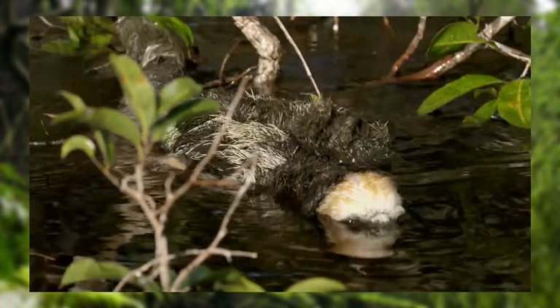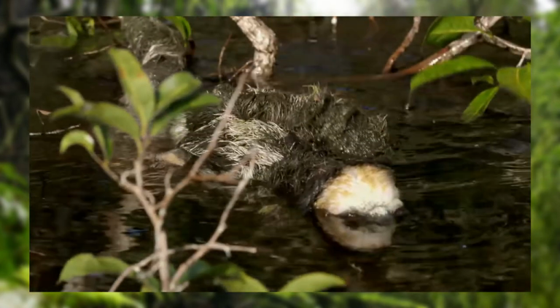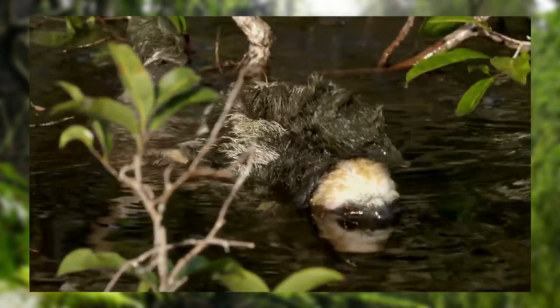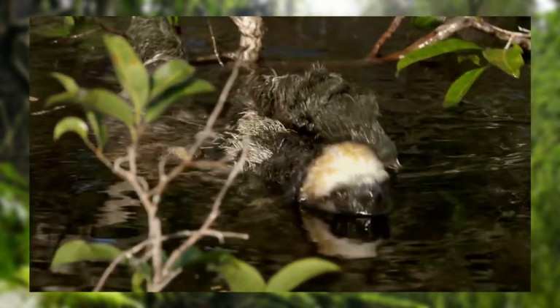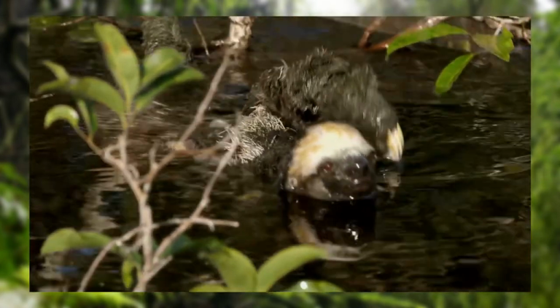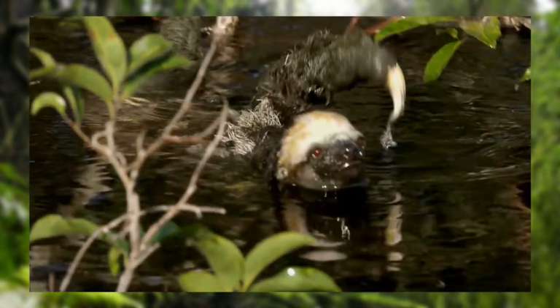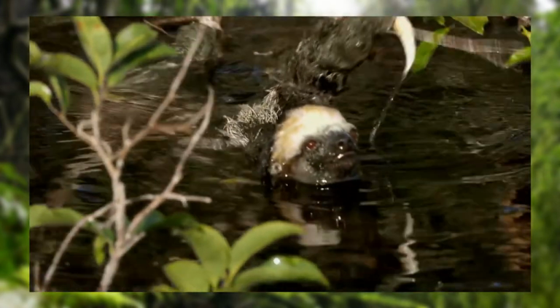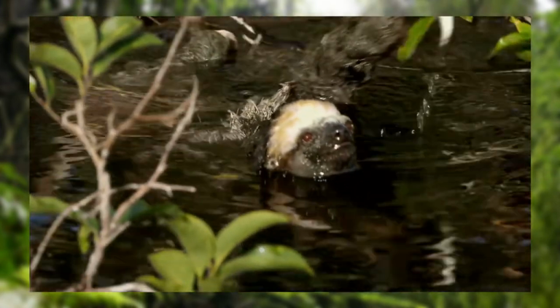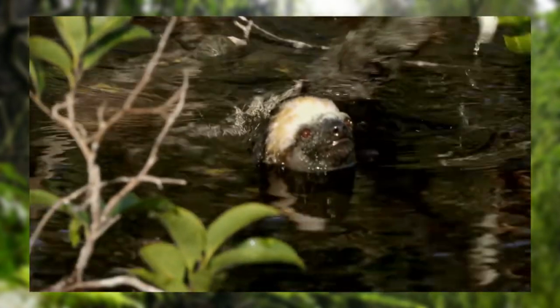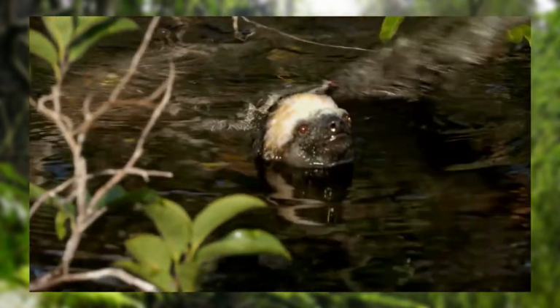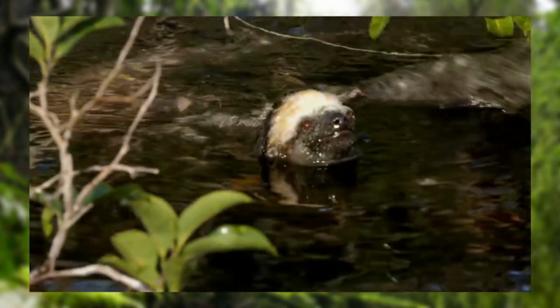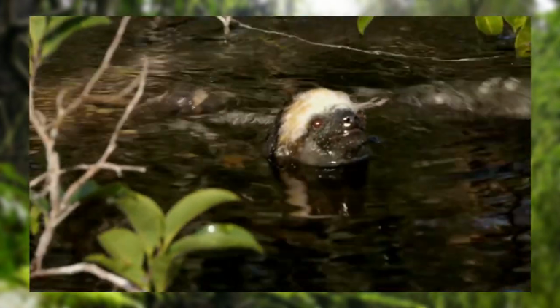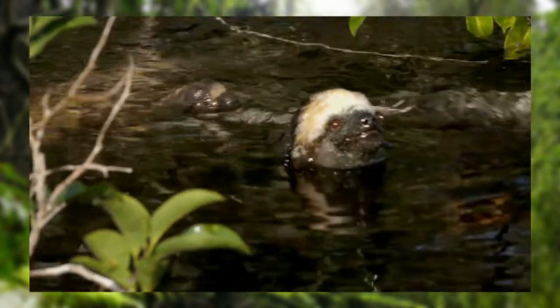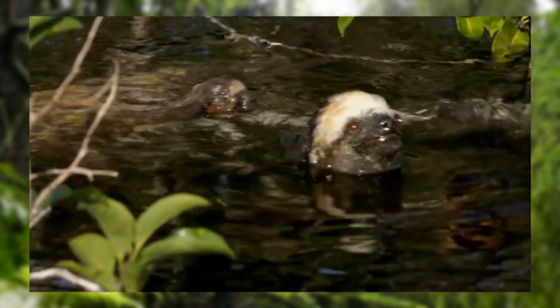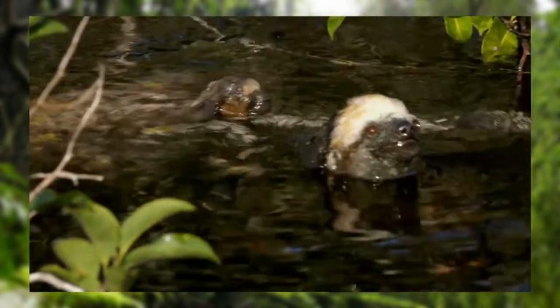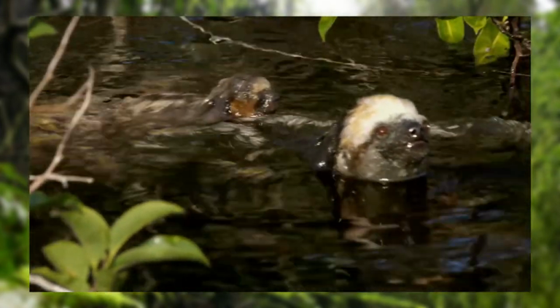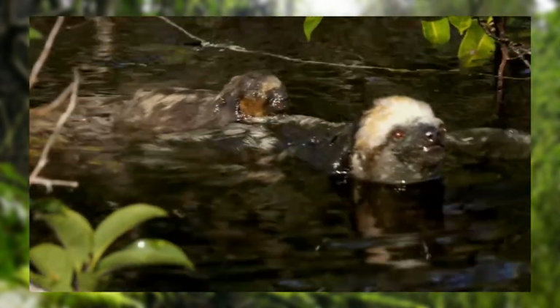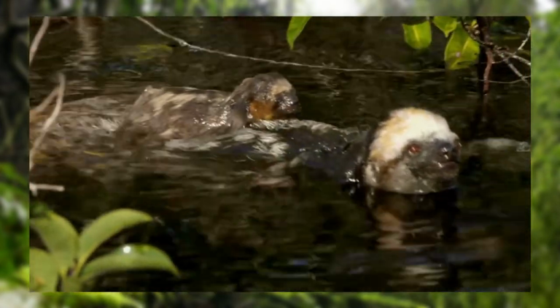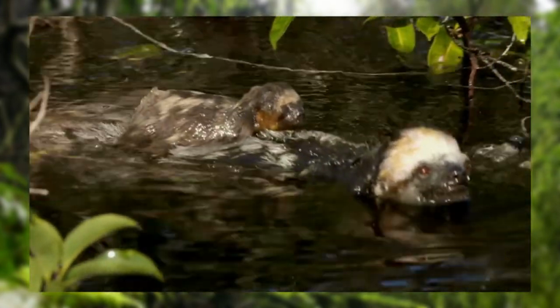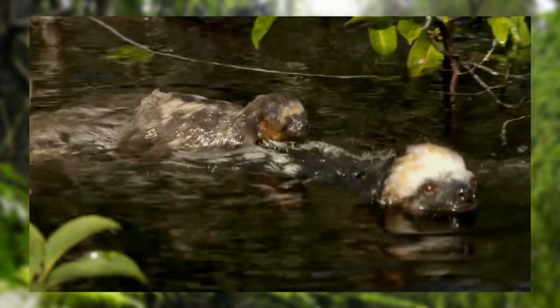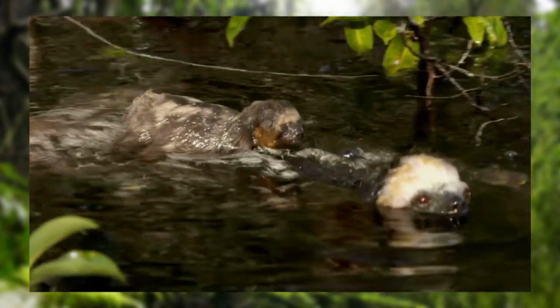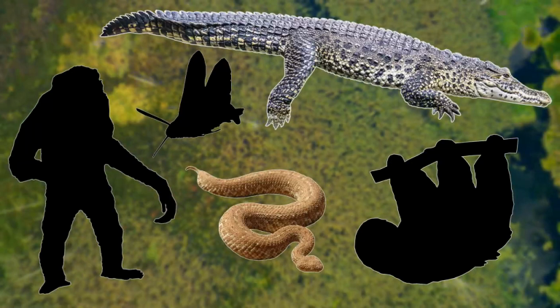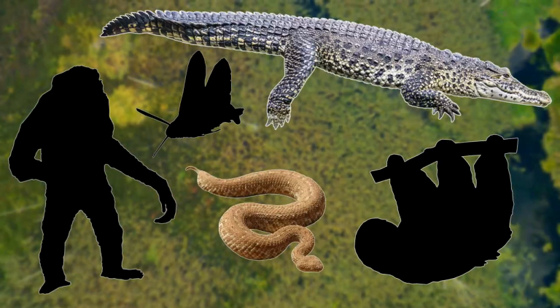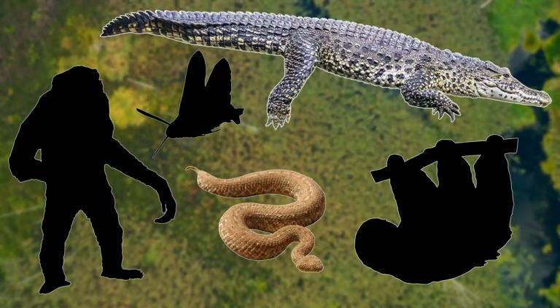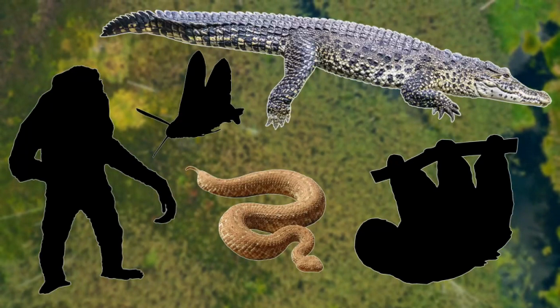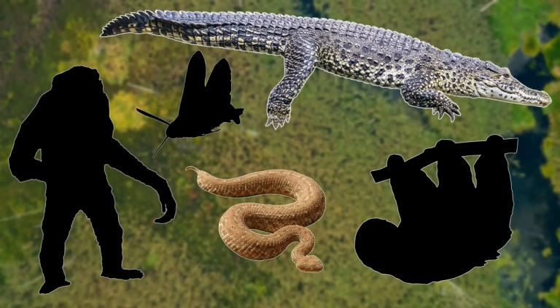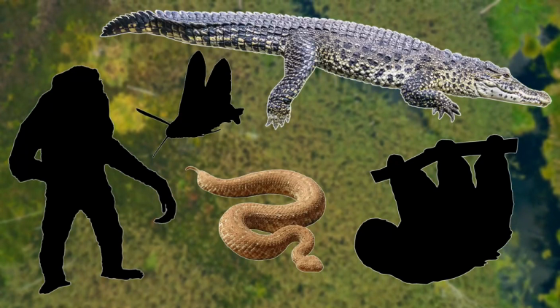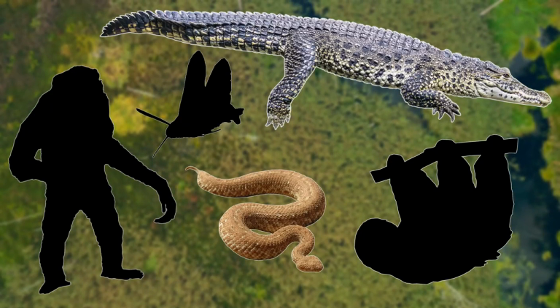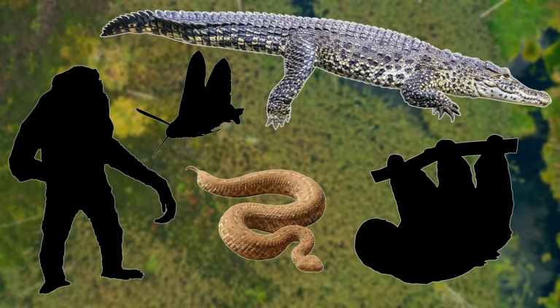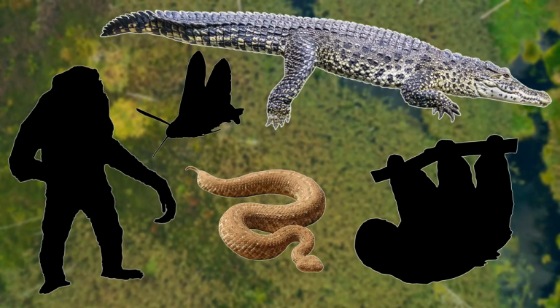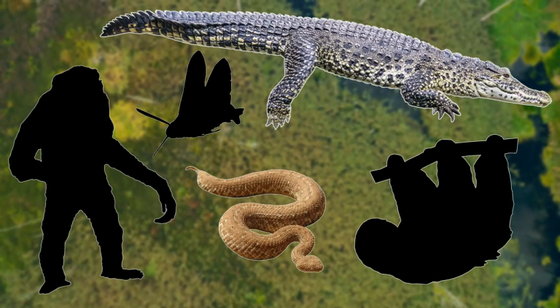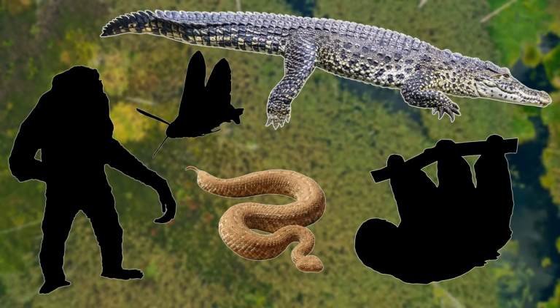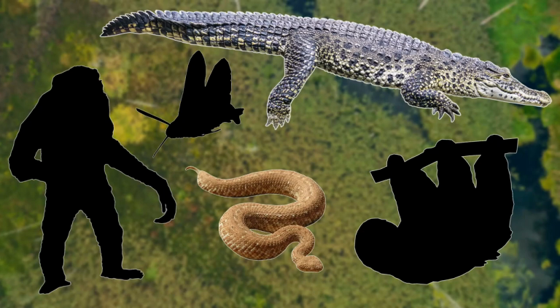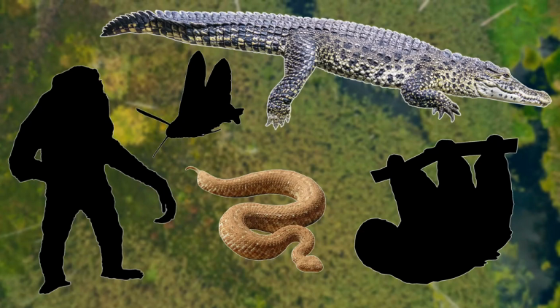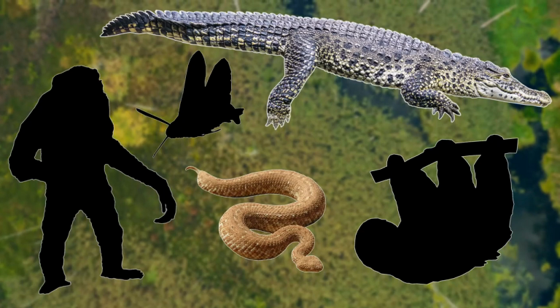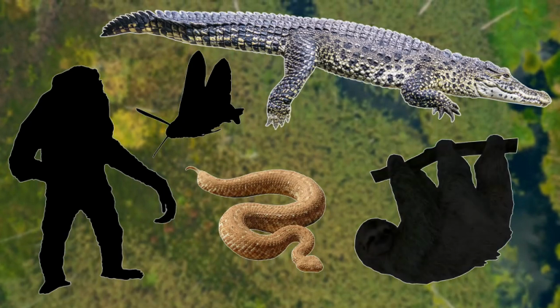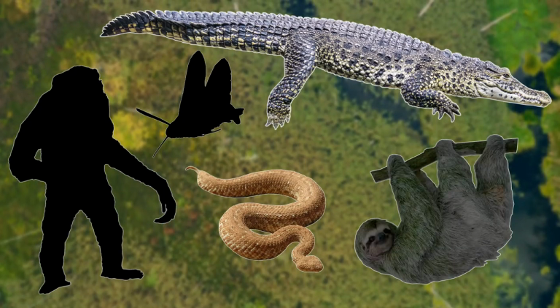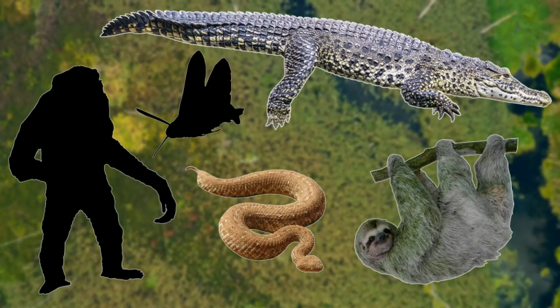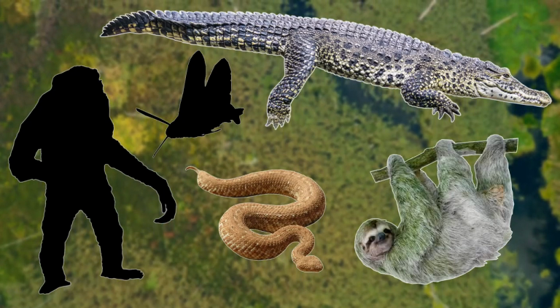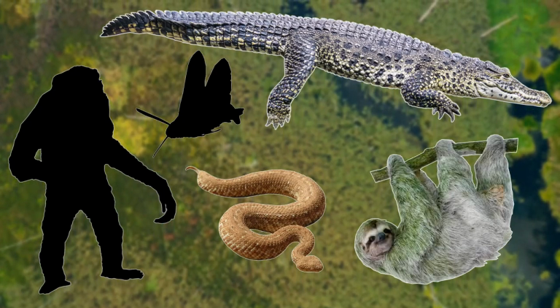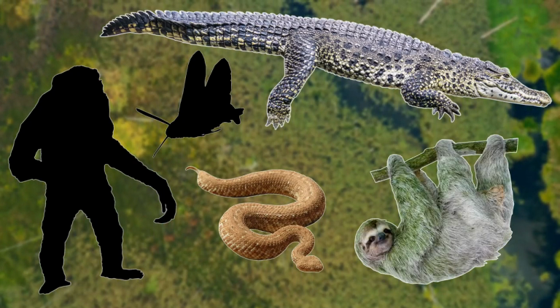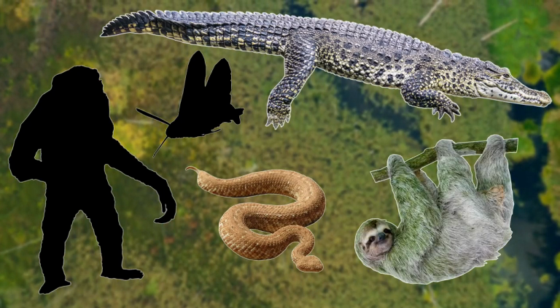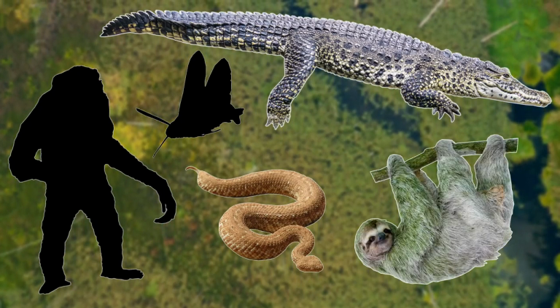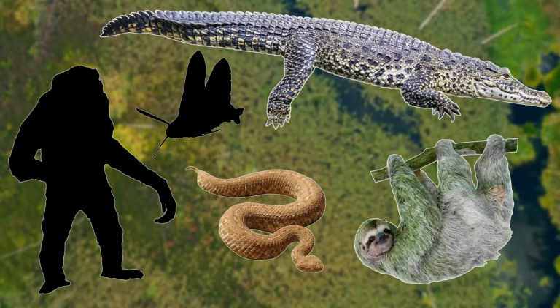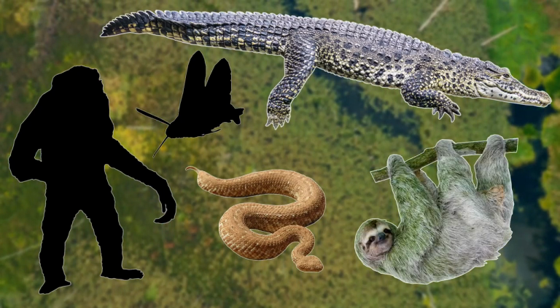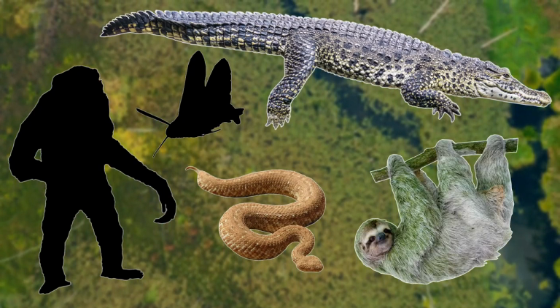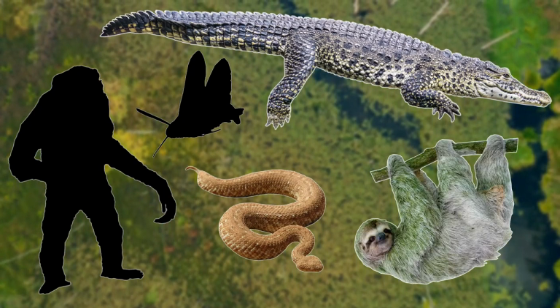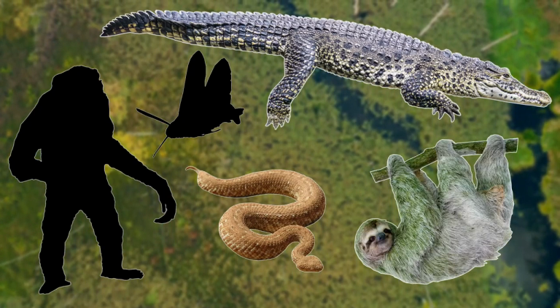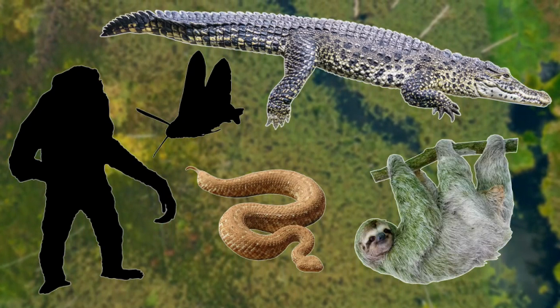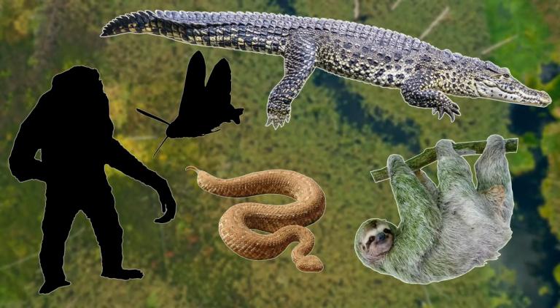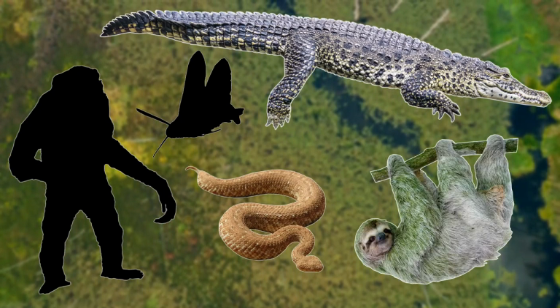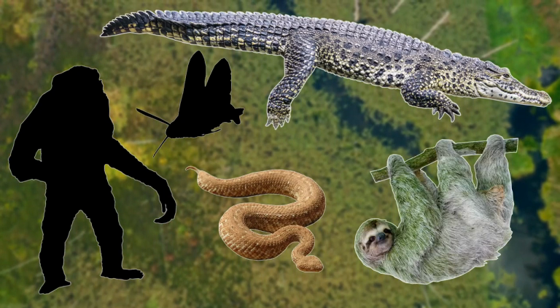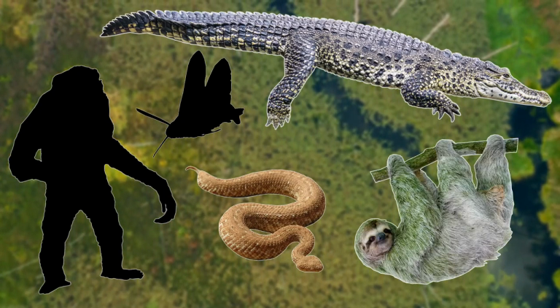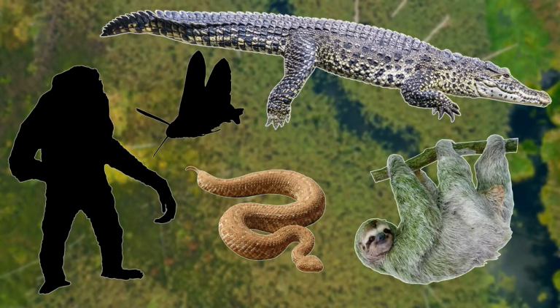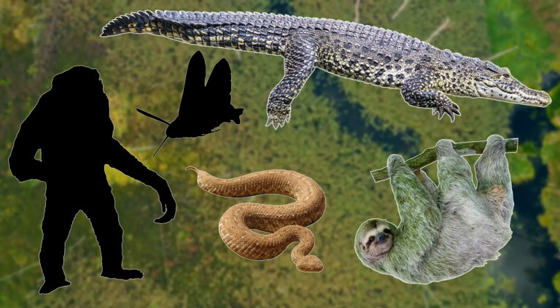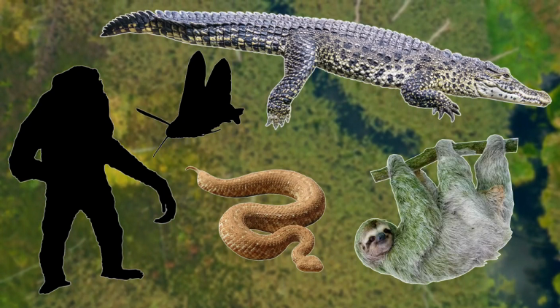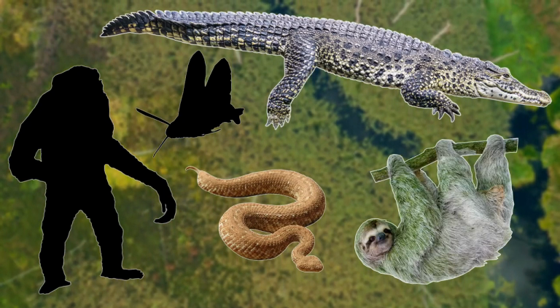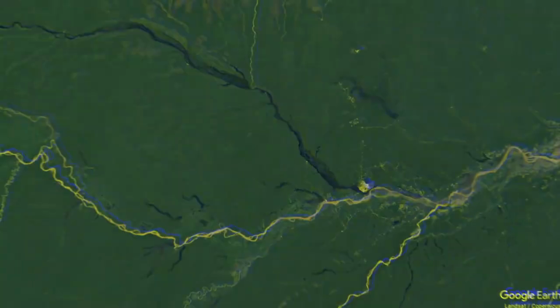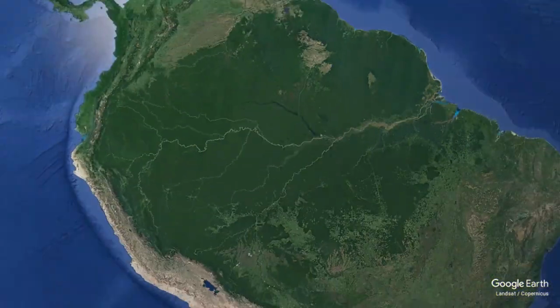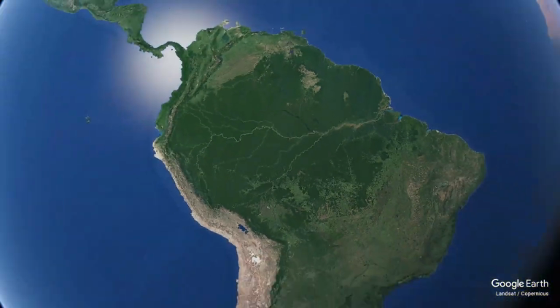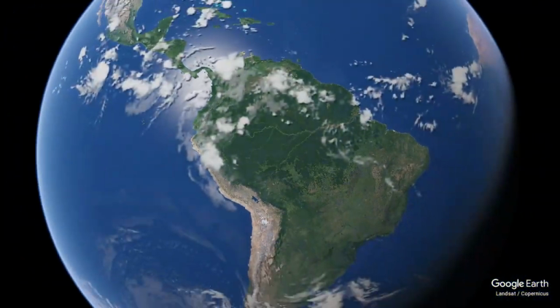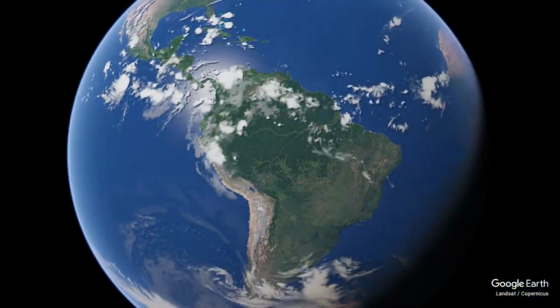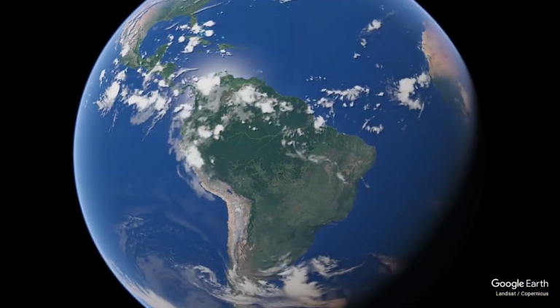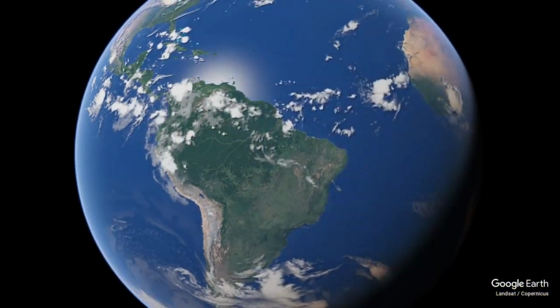Despite this, they do look very goofy when they're swimming, and whether on land or in the water, sloths do have a very strange way of moving.